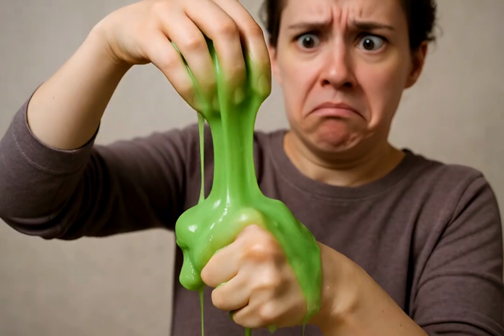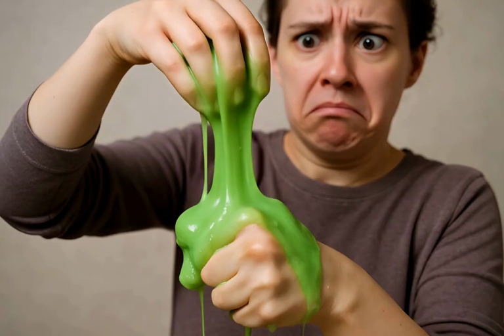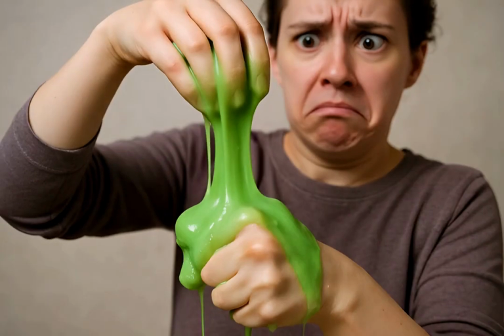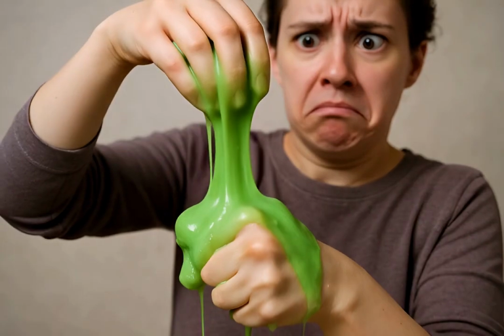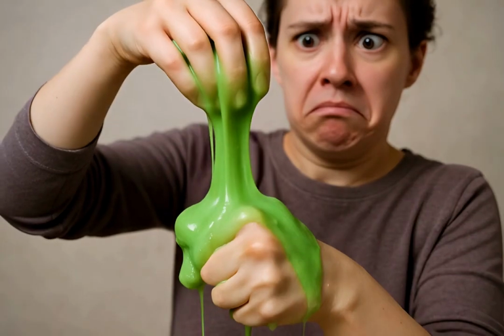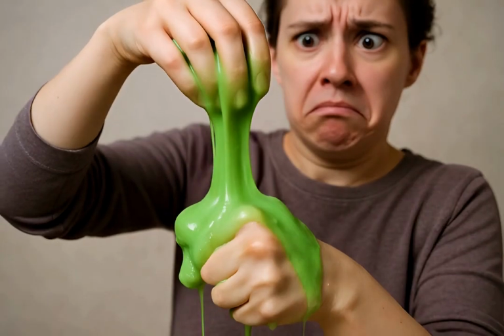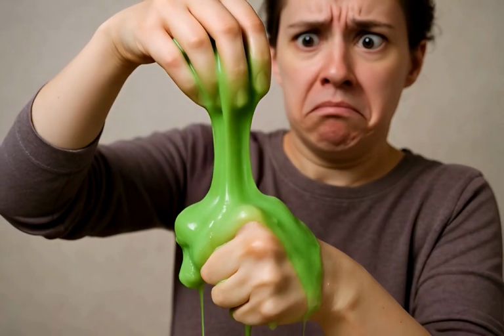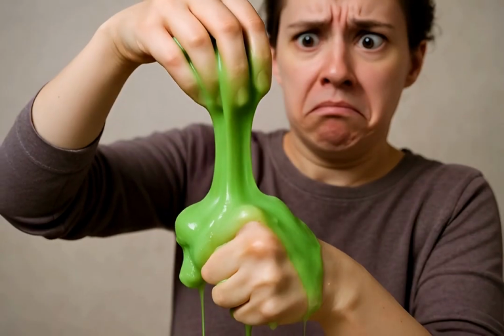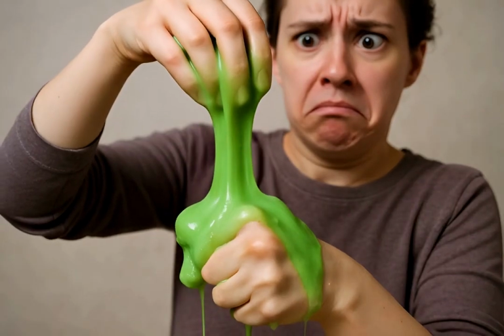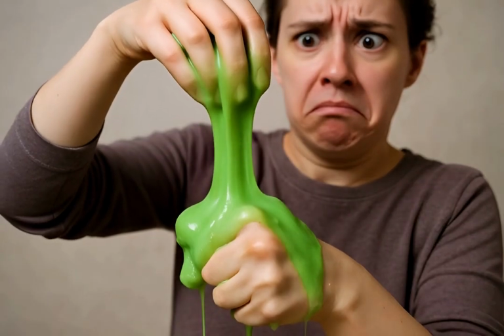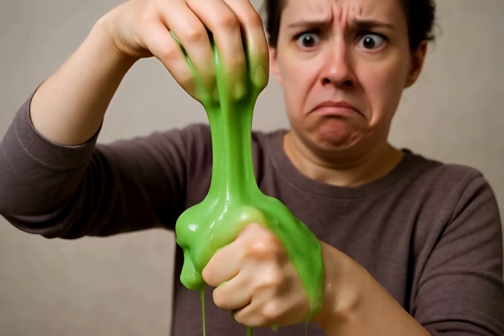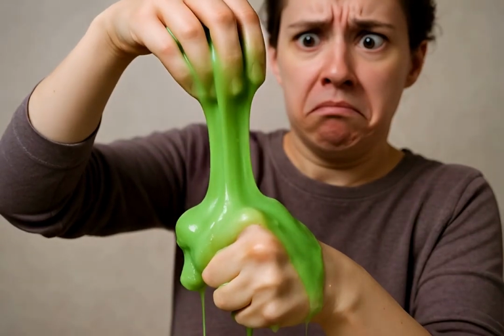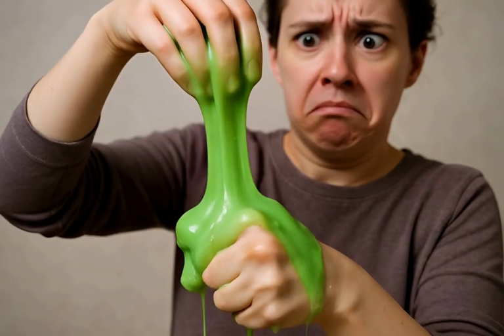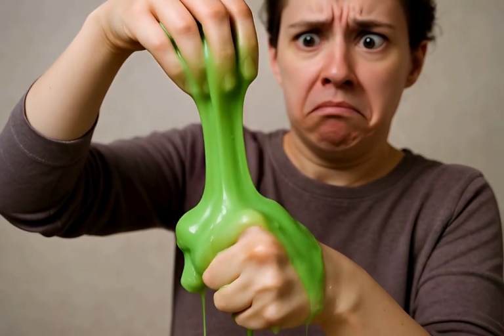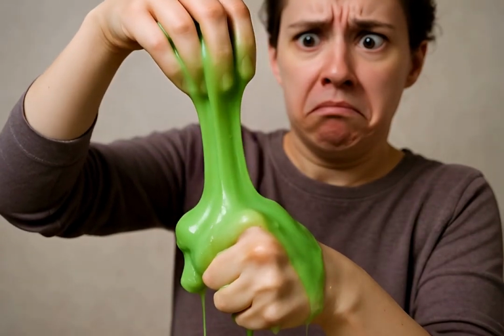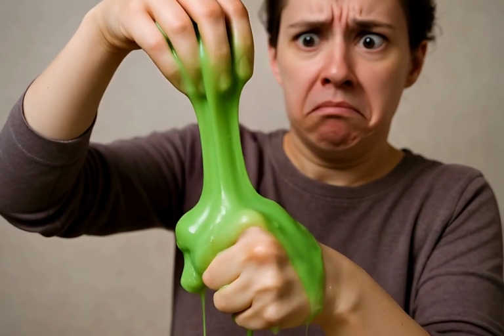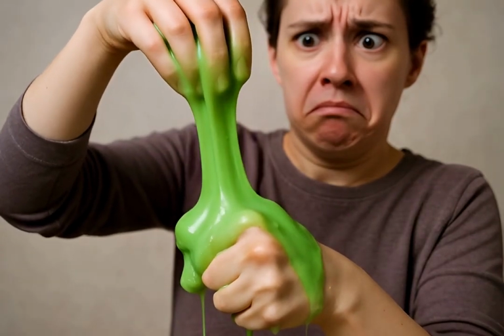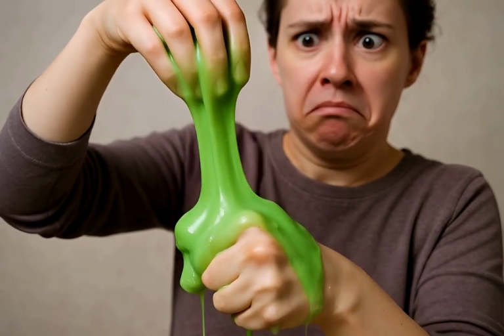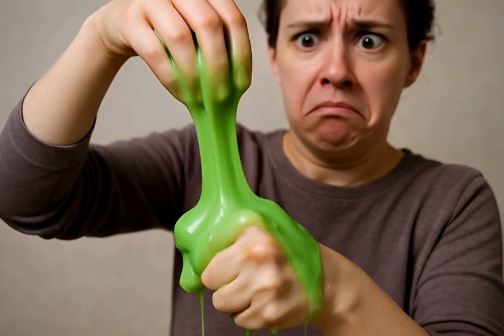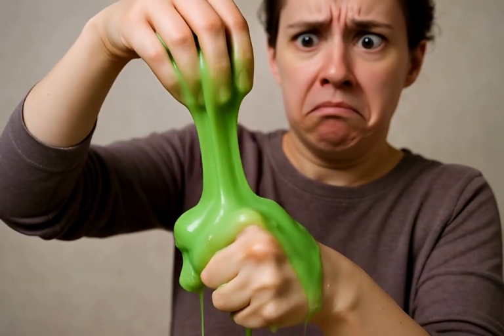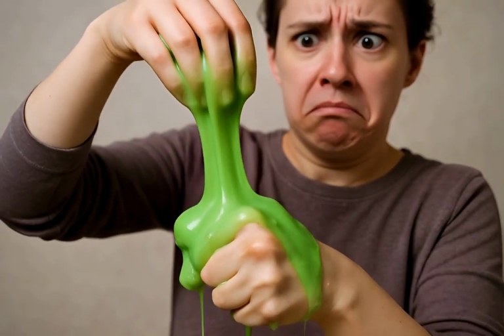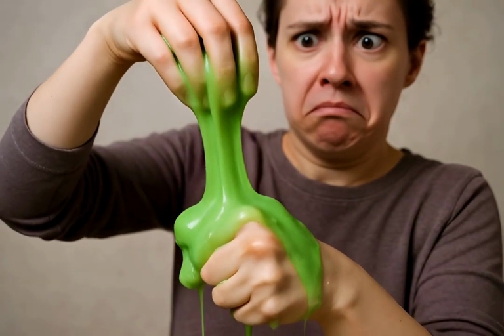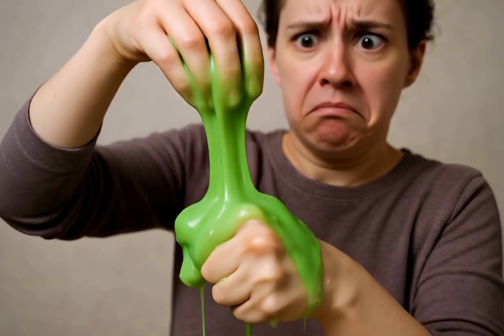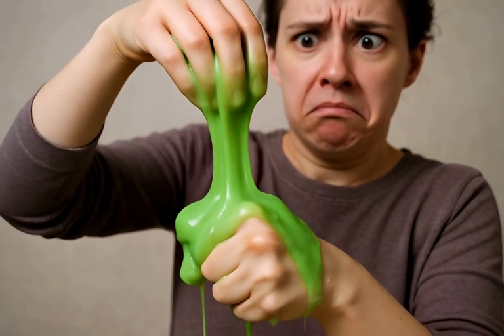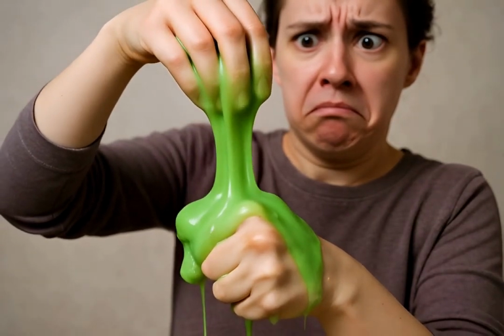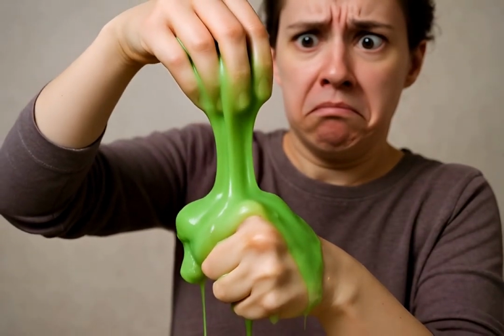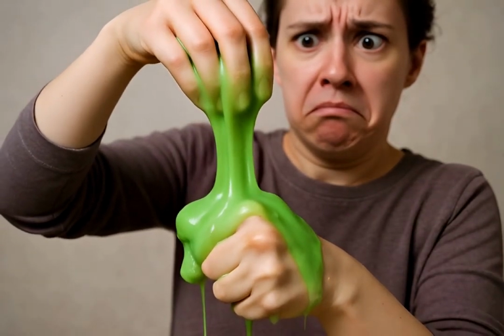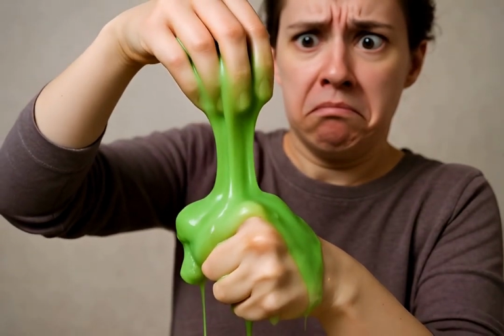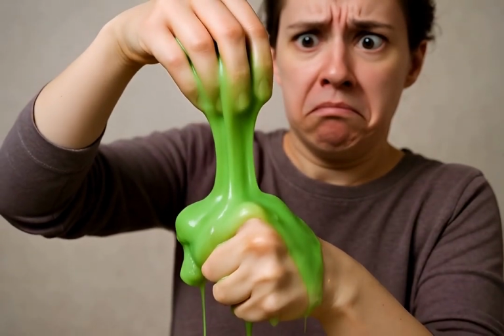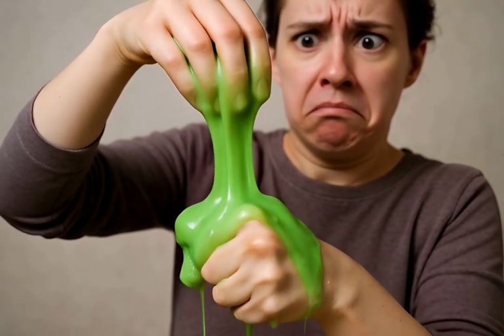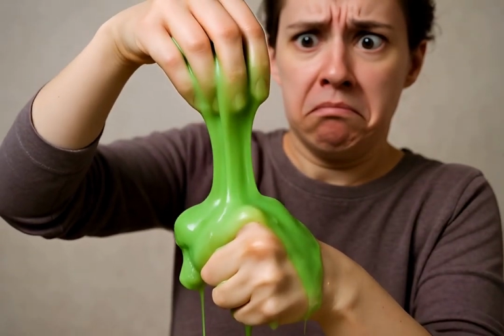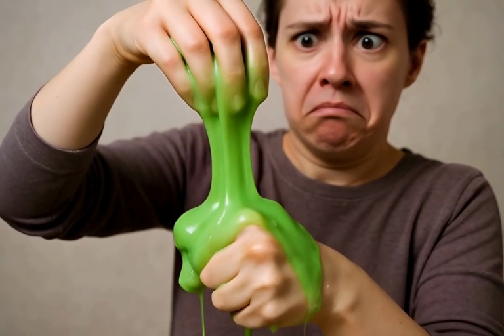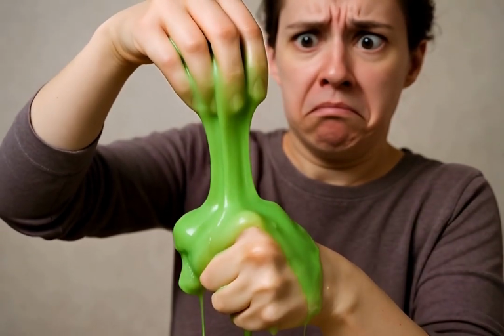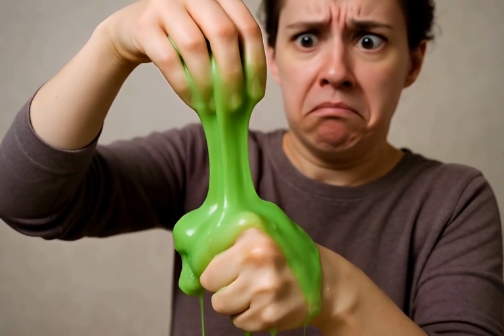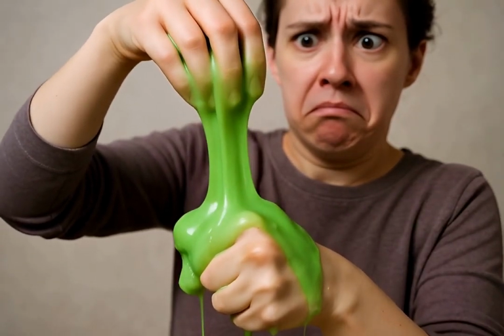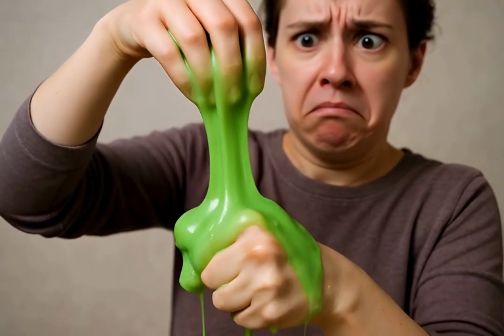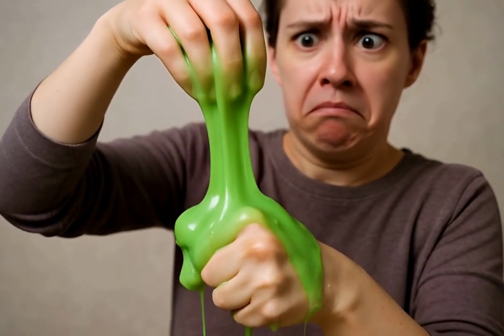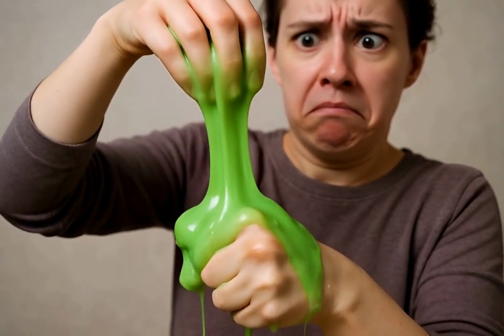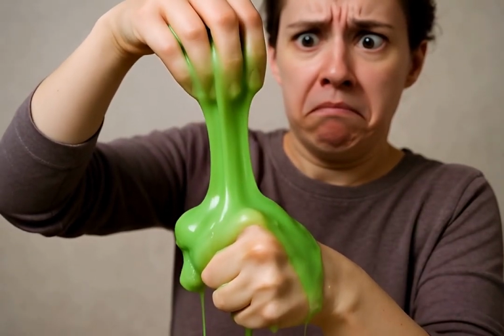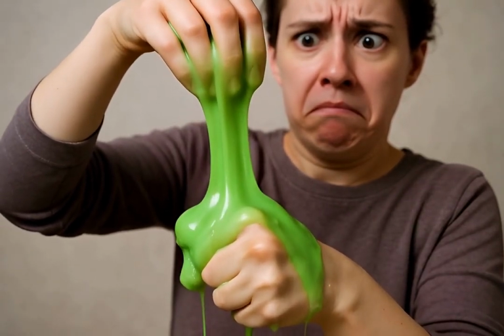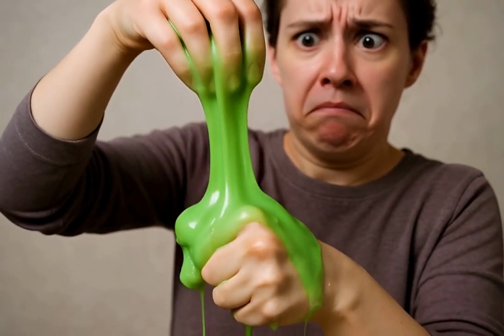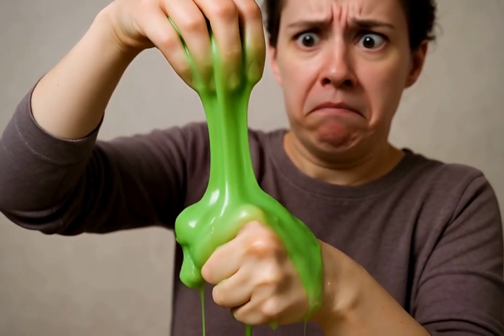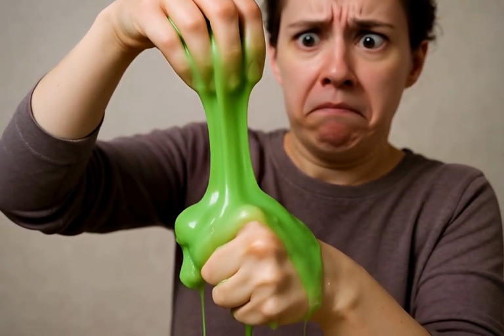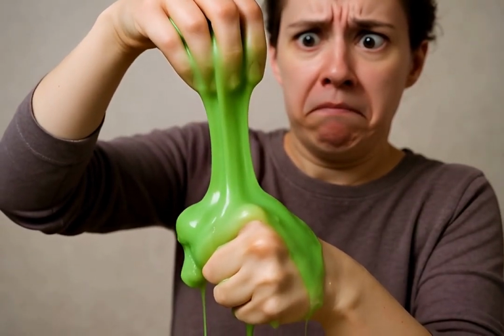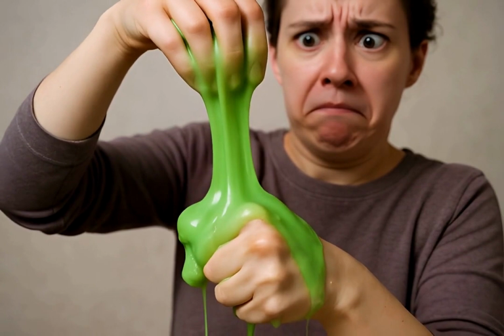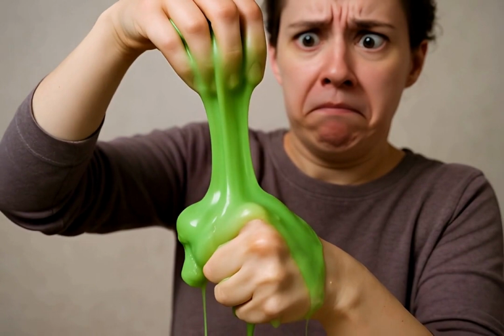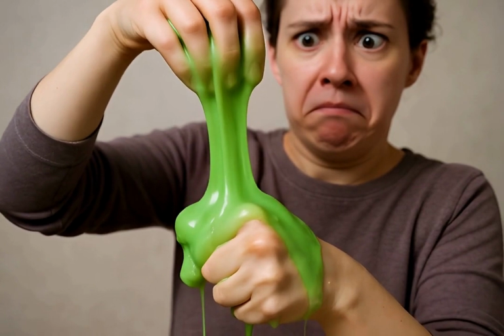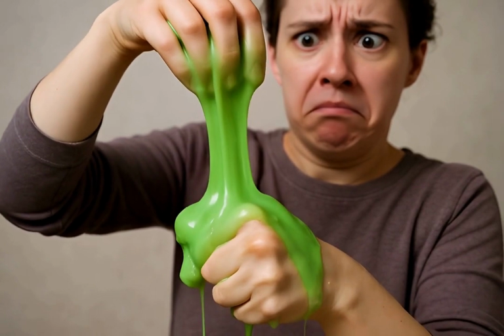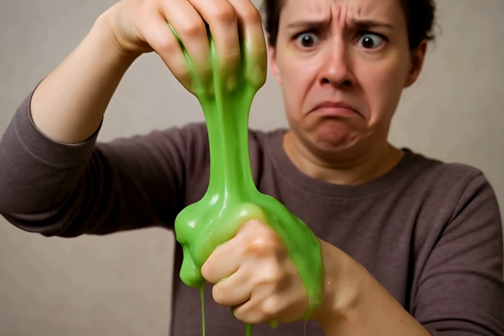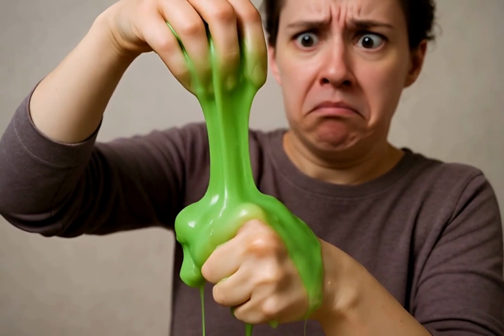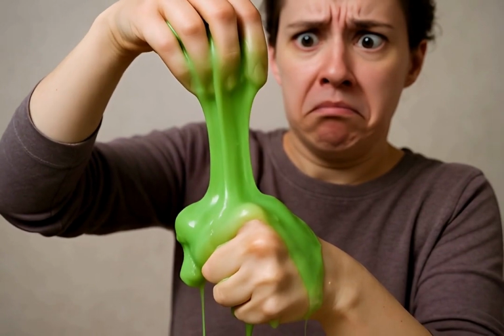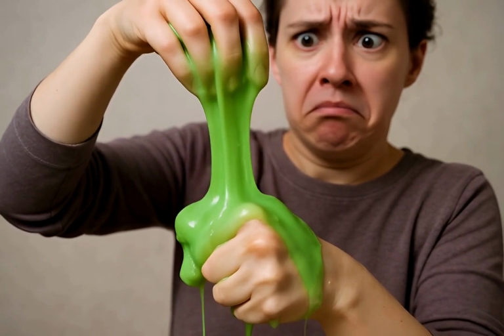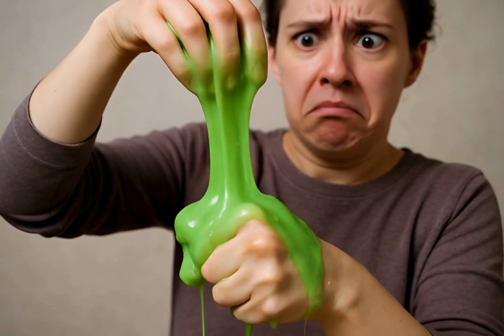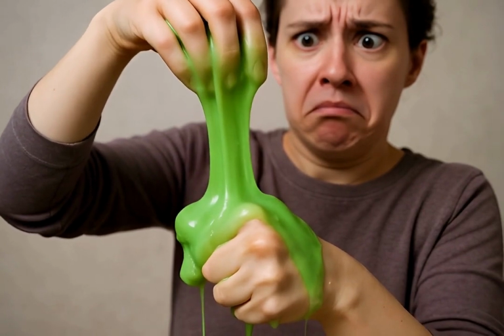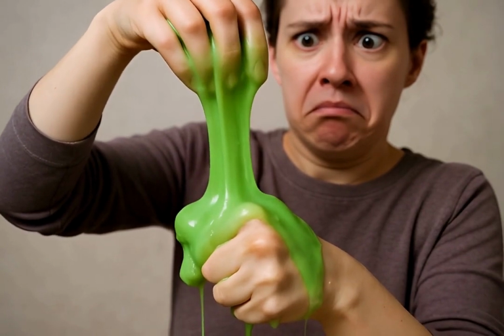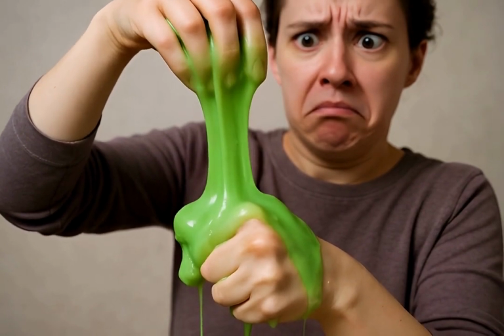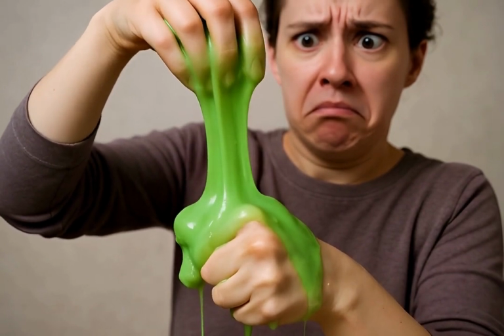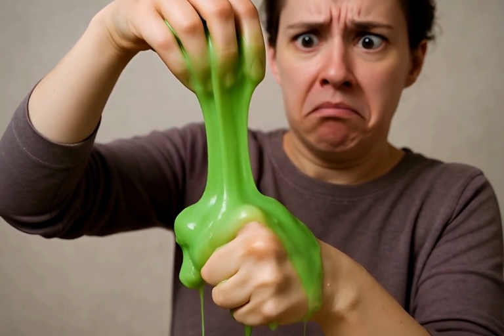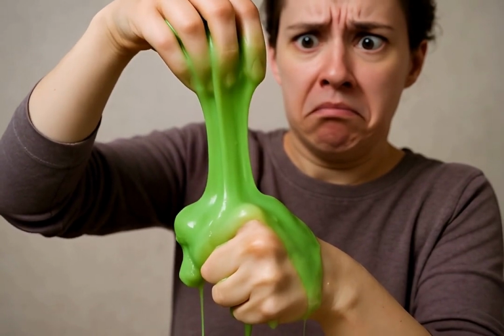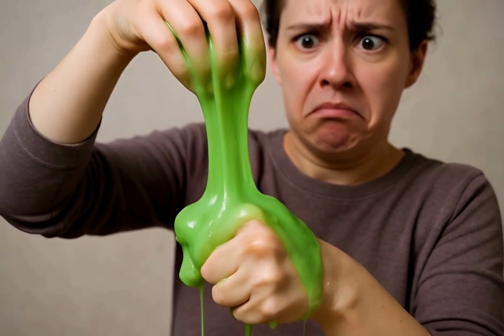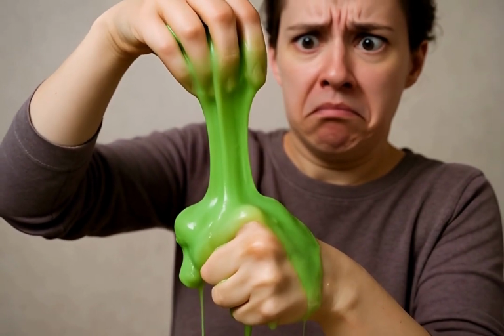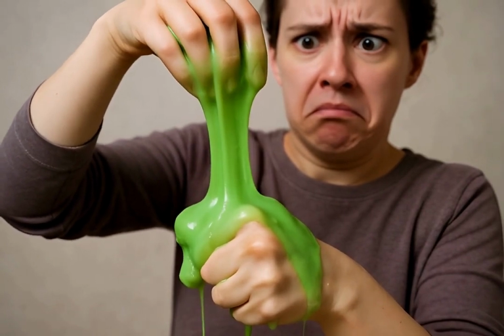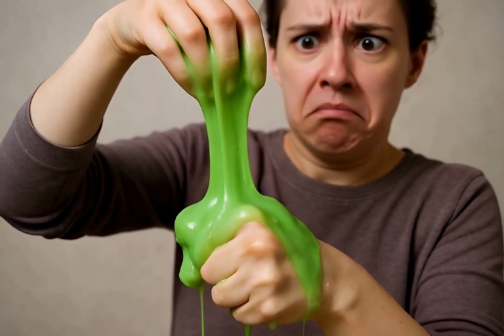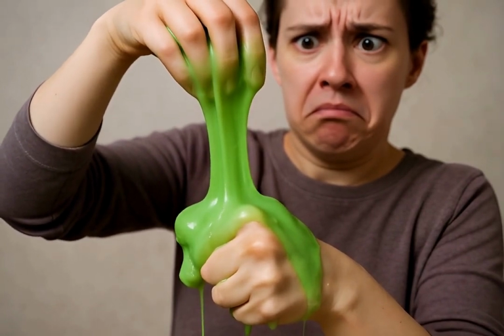Liquid or solid? This mysterious substance flows like liquid, yet feels firm under pressure. It's a true scientific puzzle.